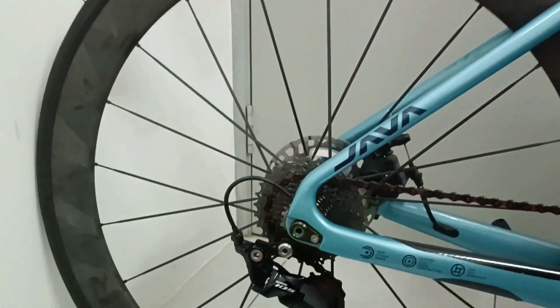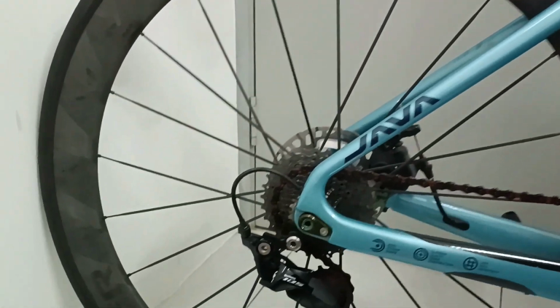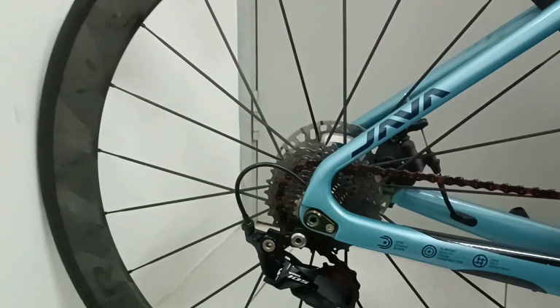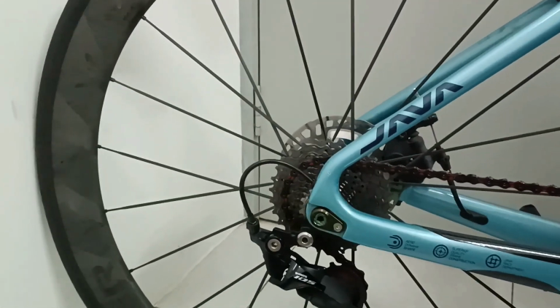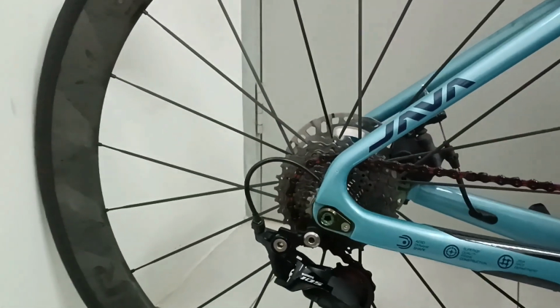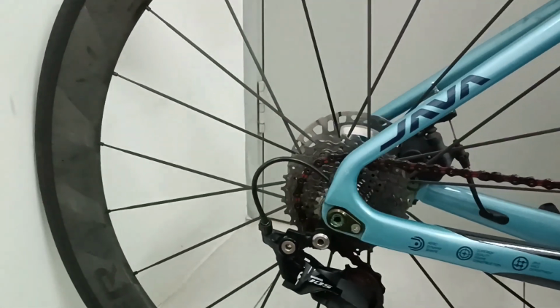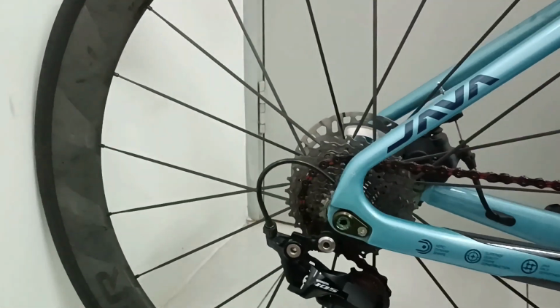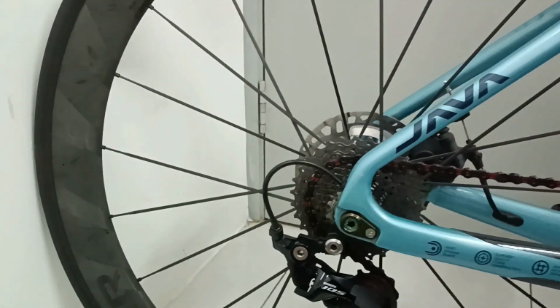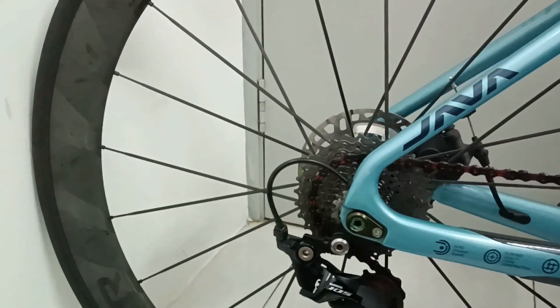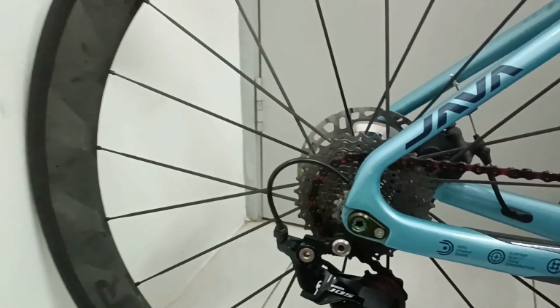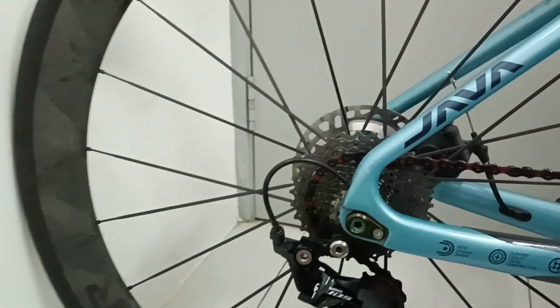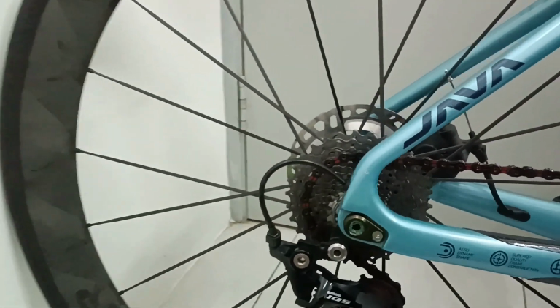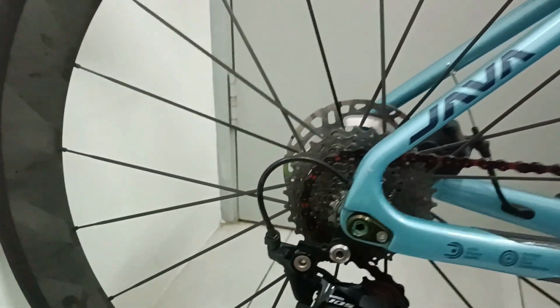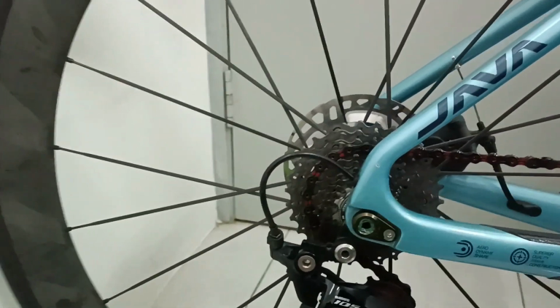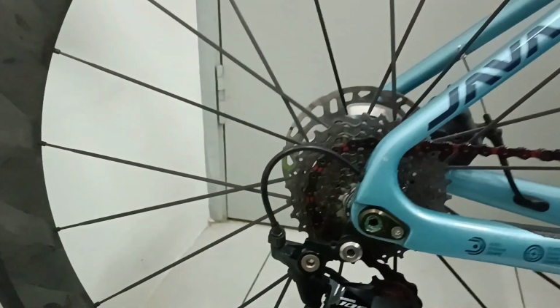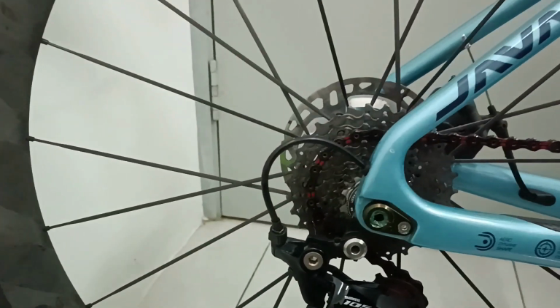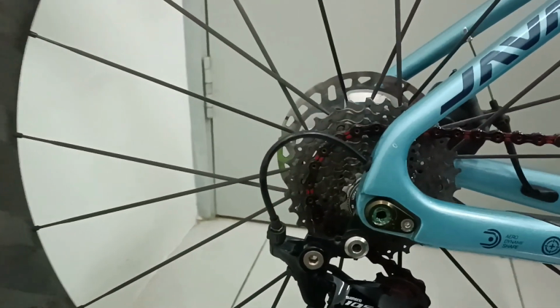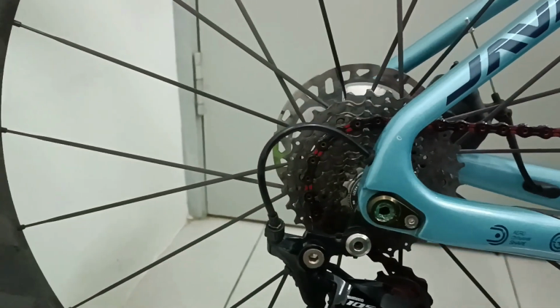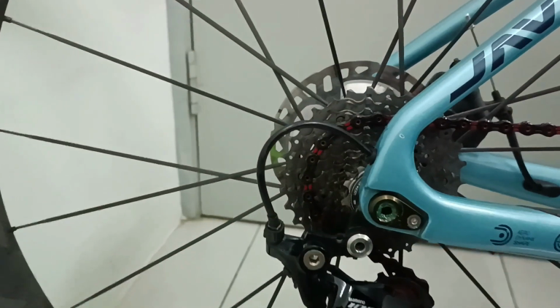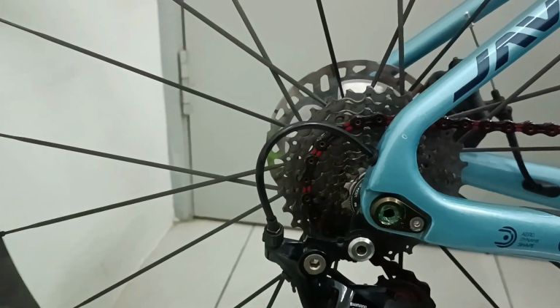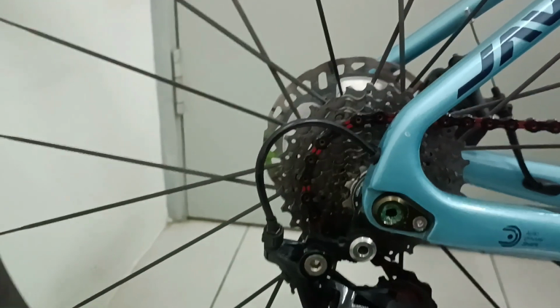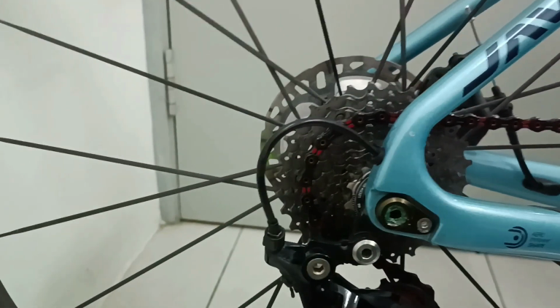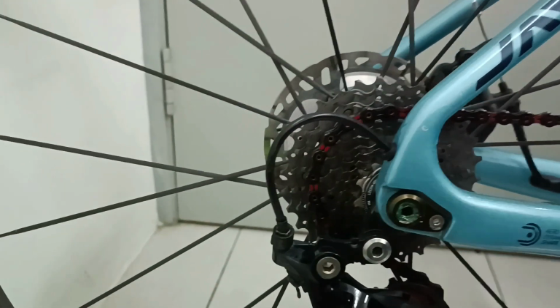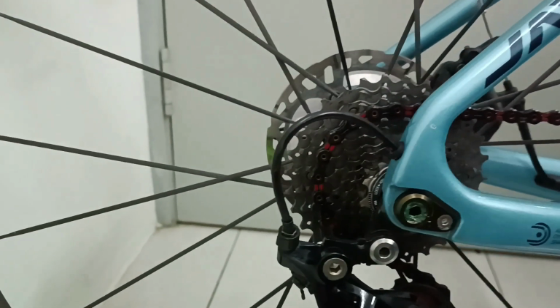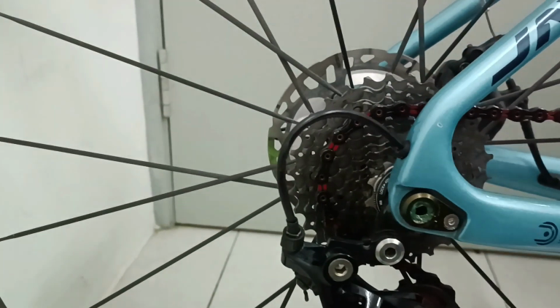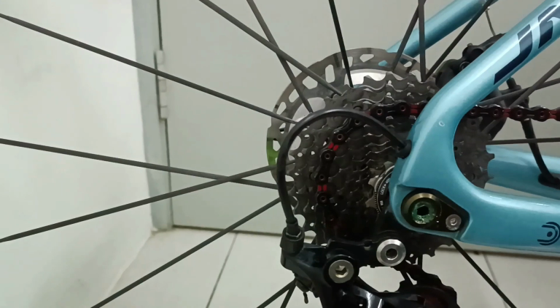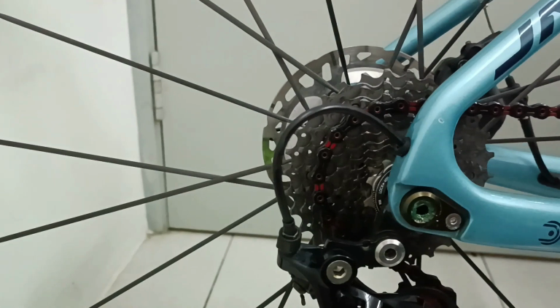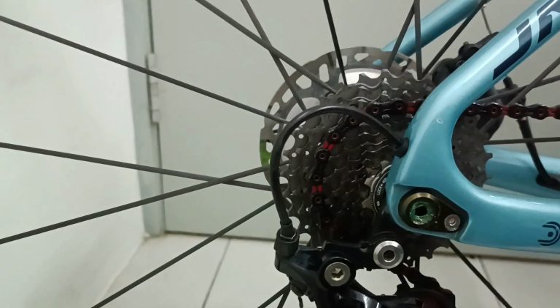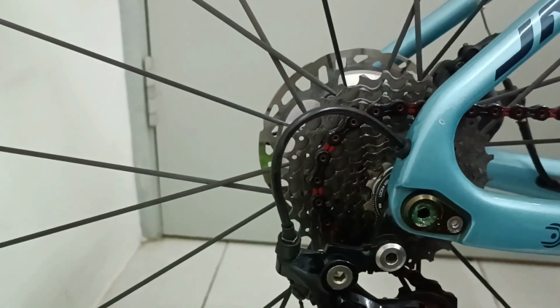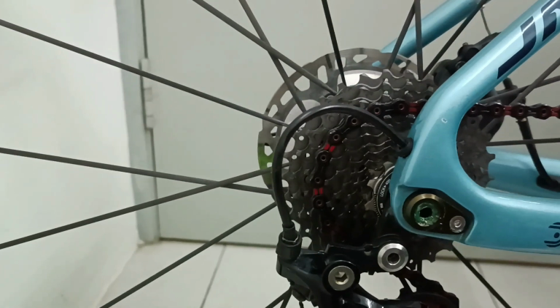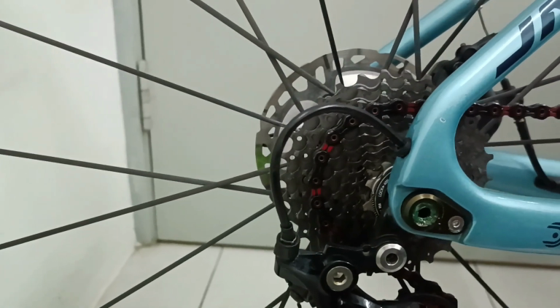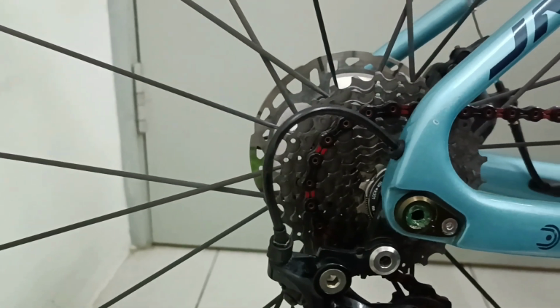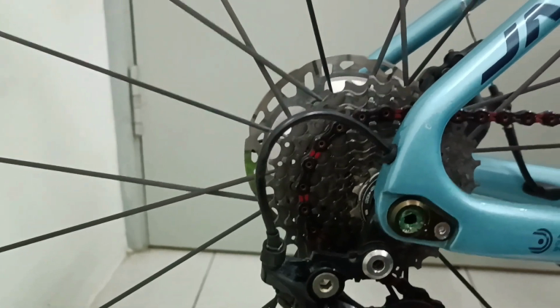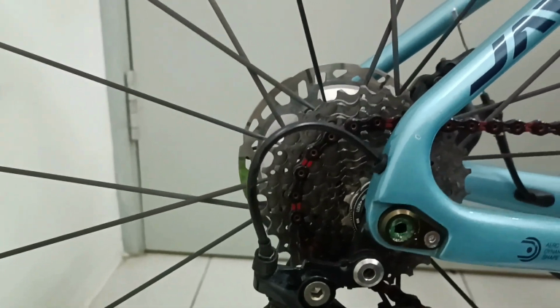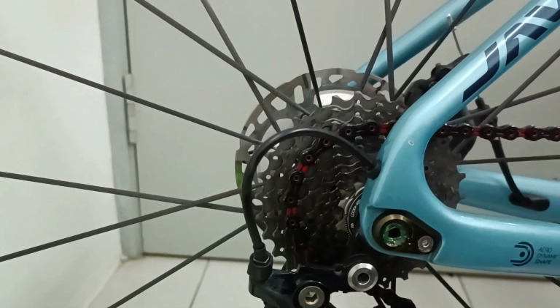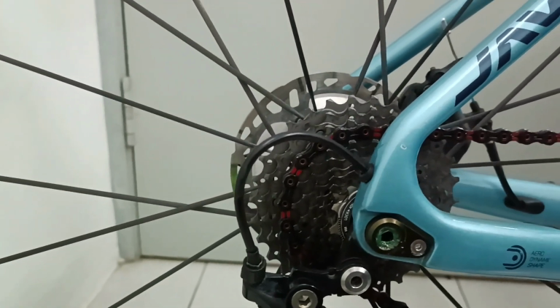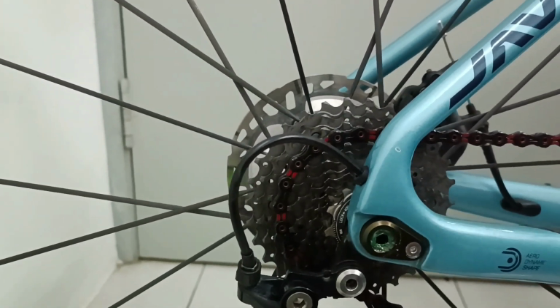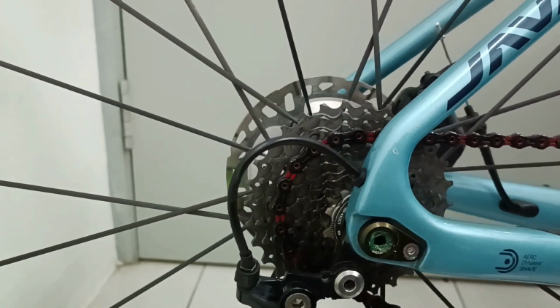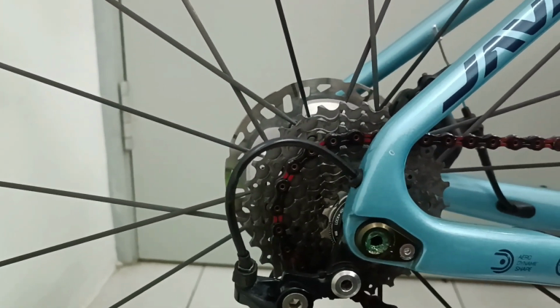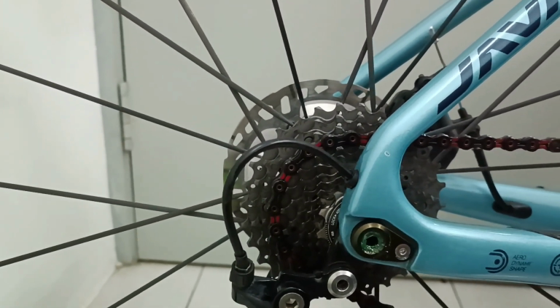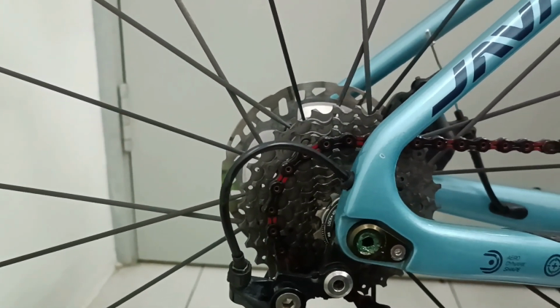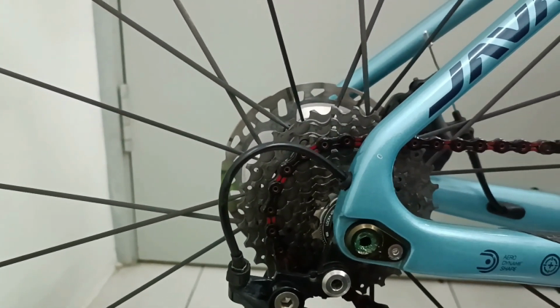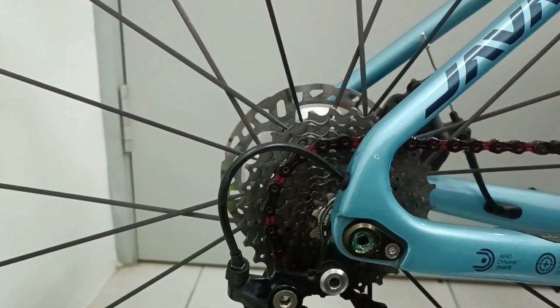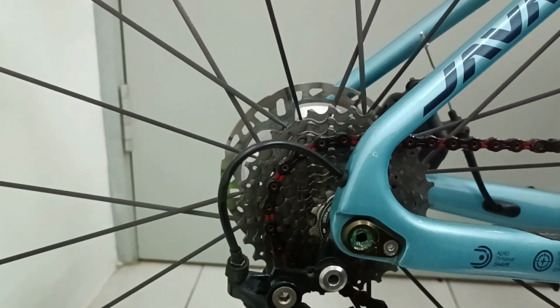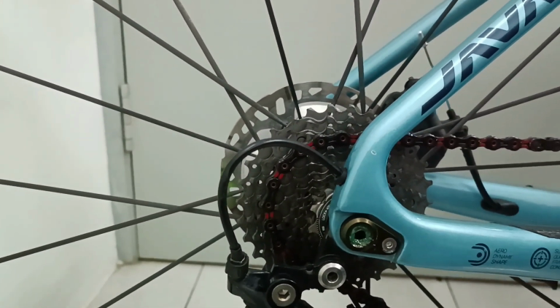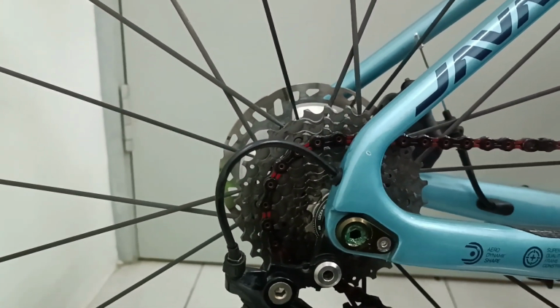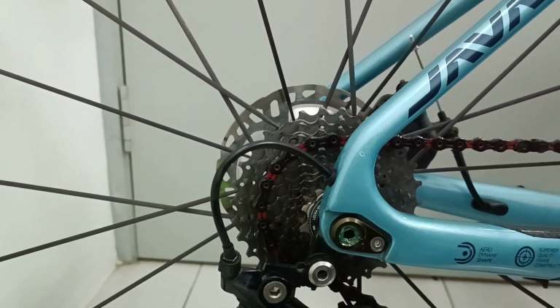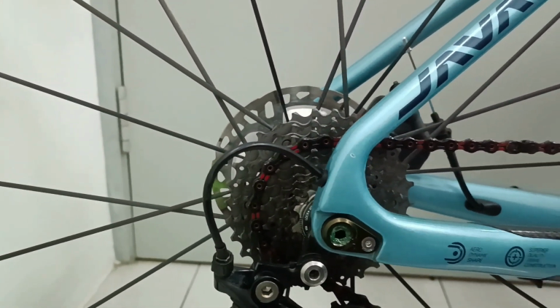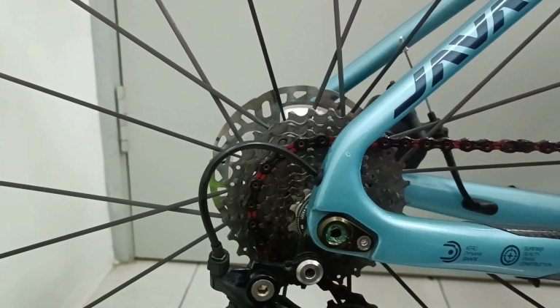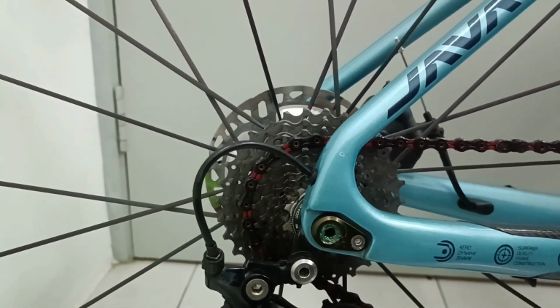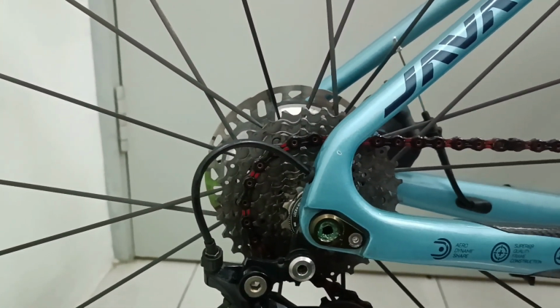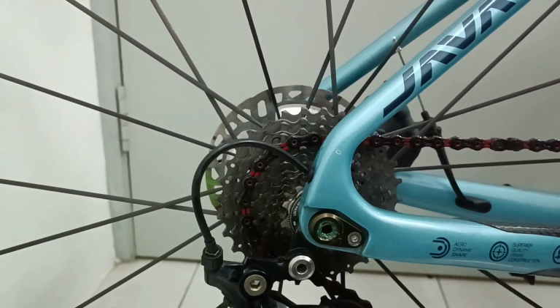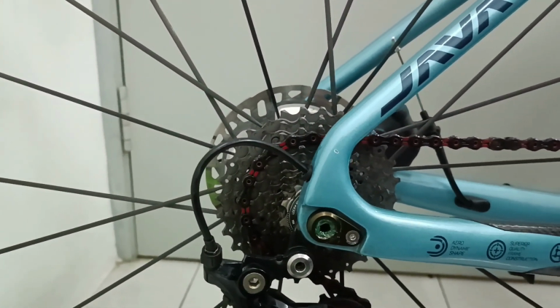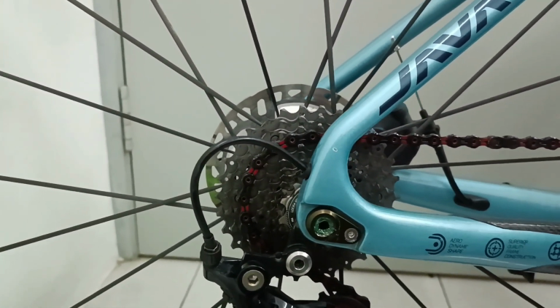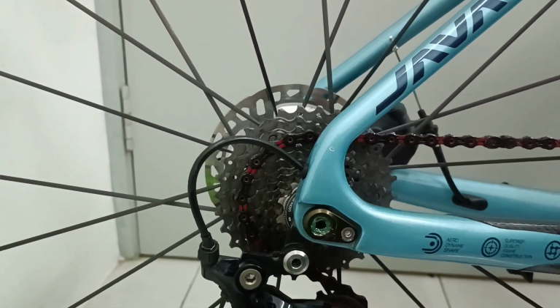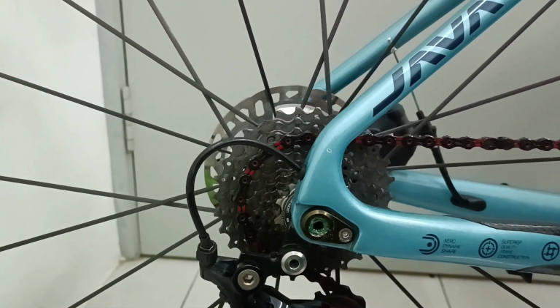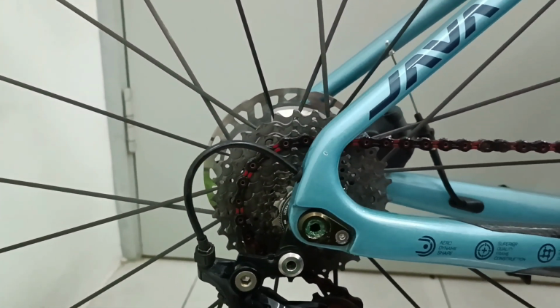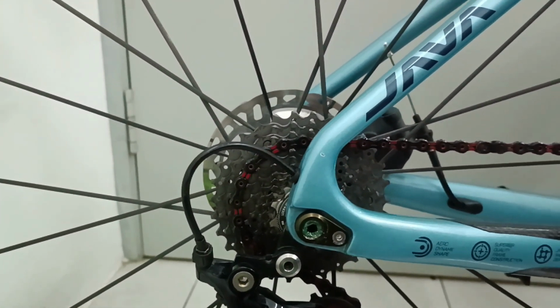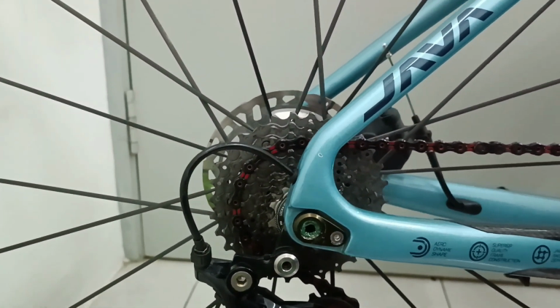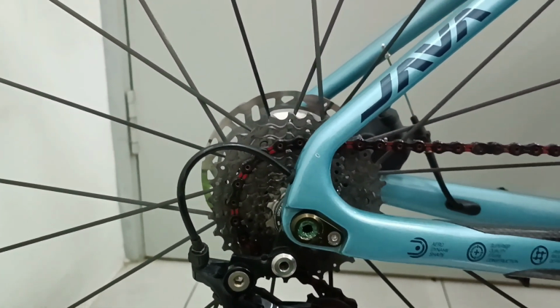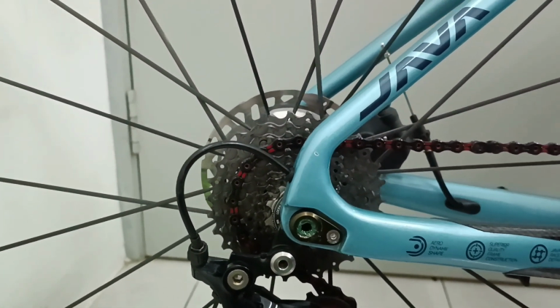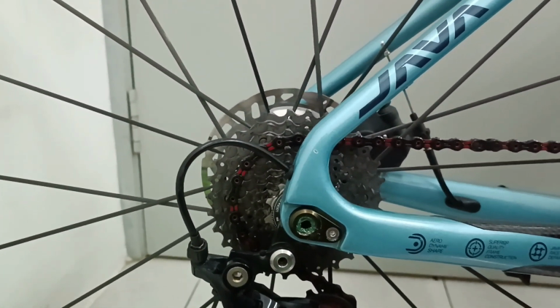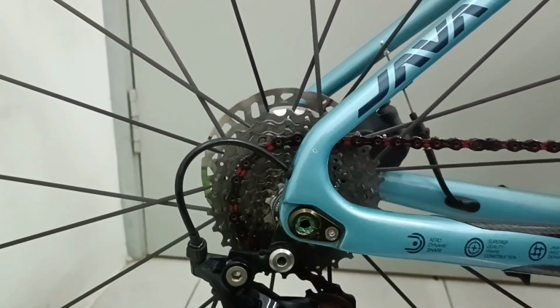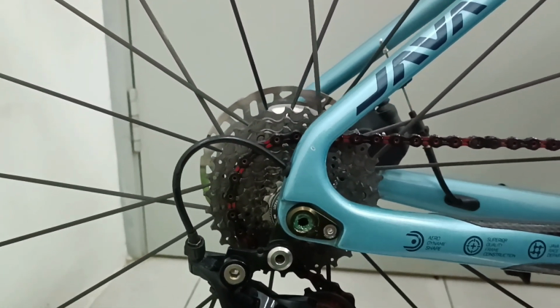For the cassette, I chose a Dura-Ace 11 speed, which is only 200 grams.